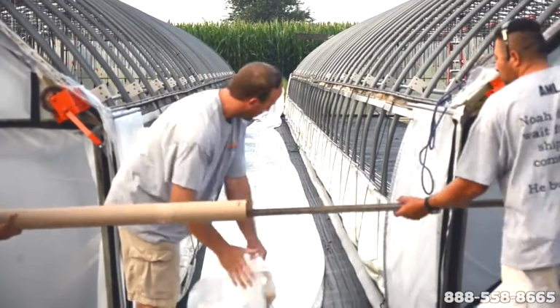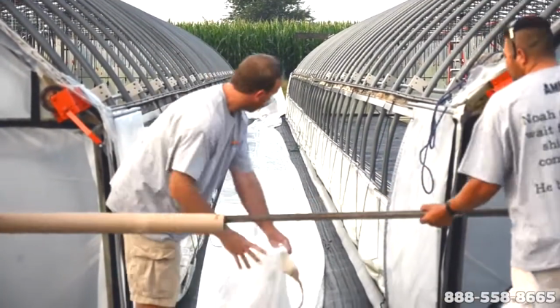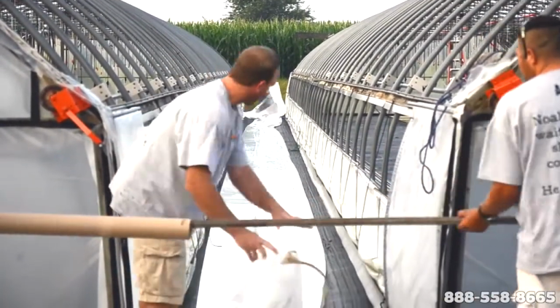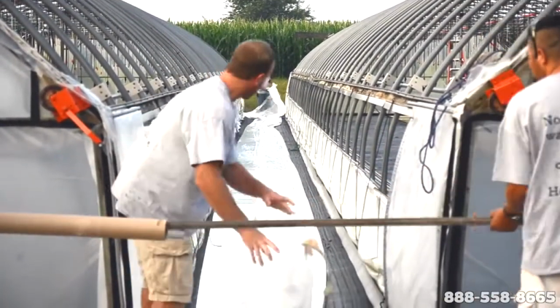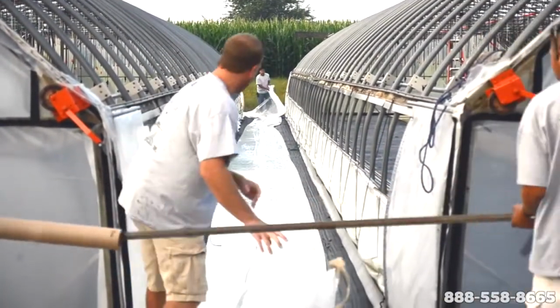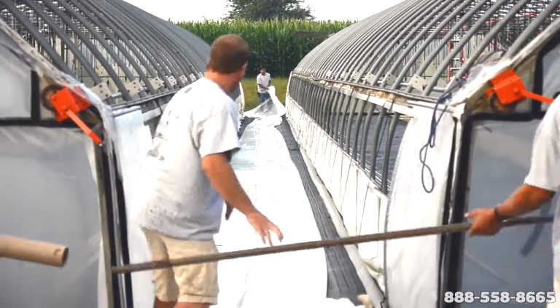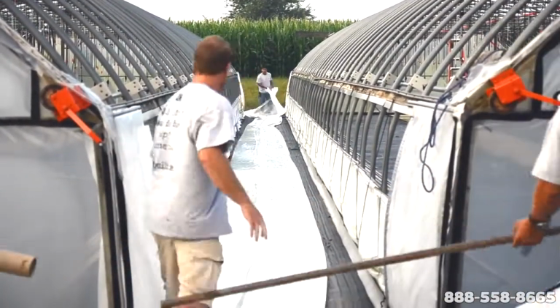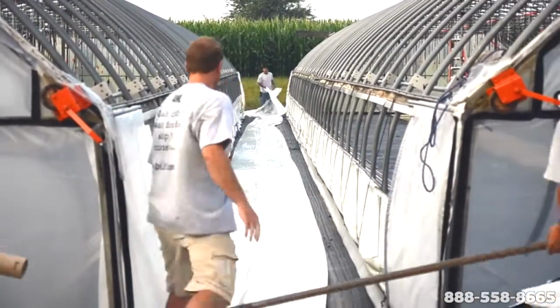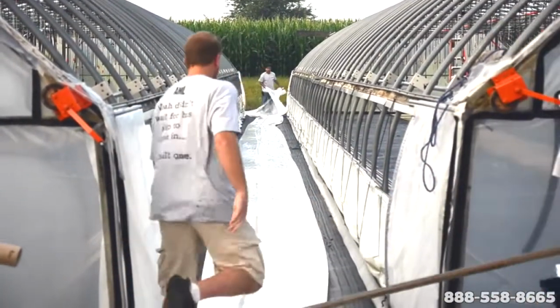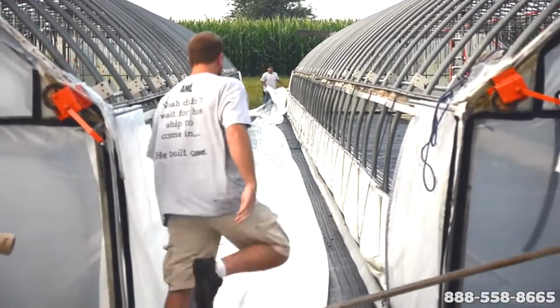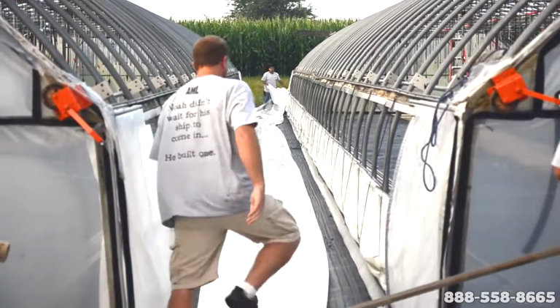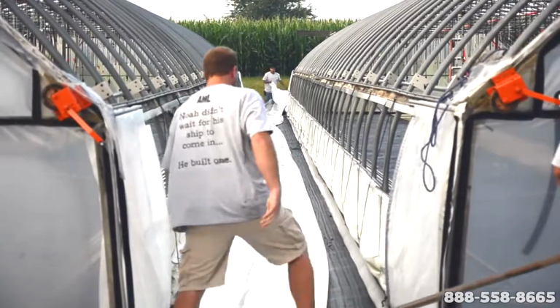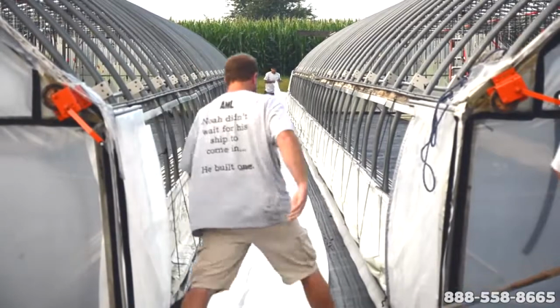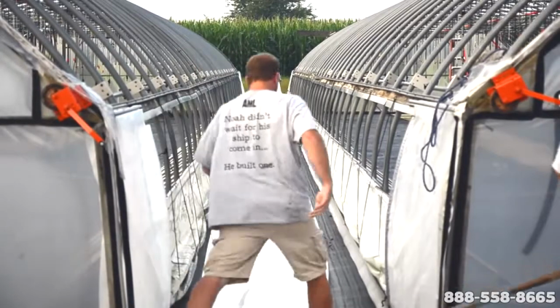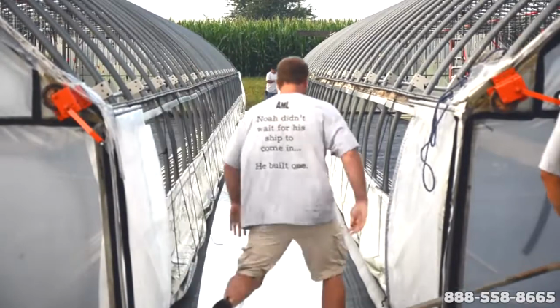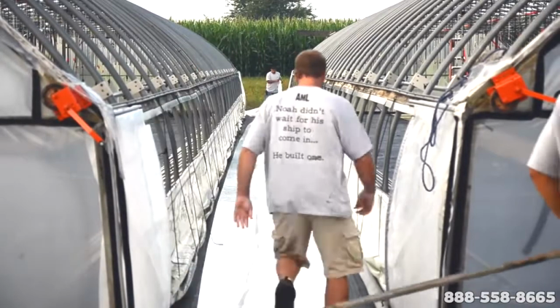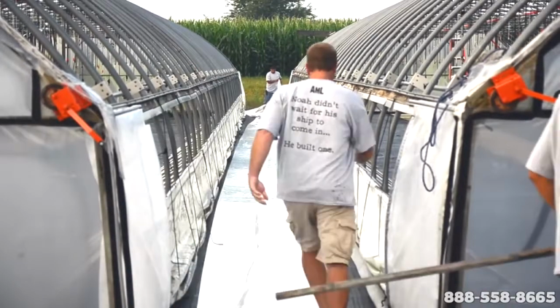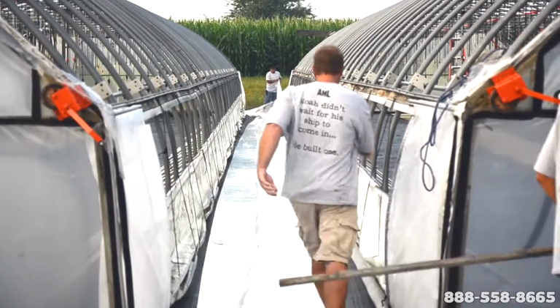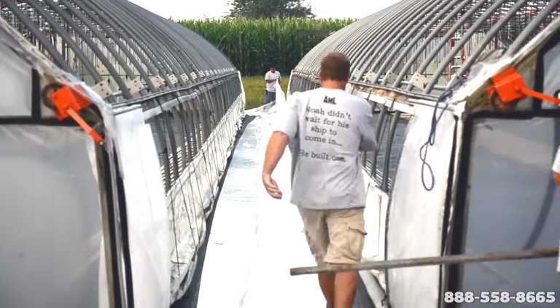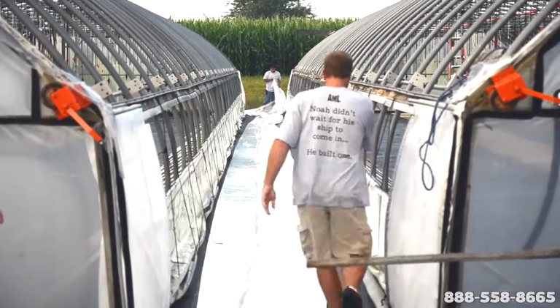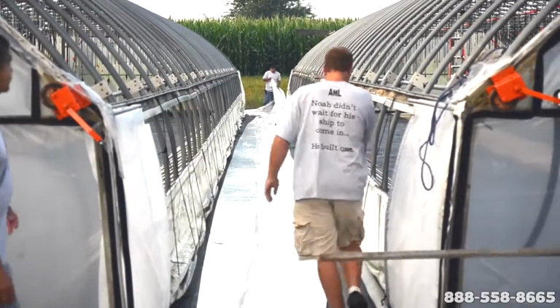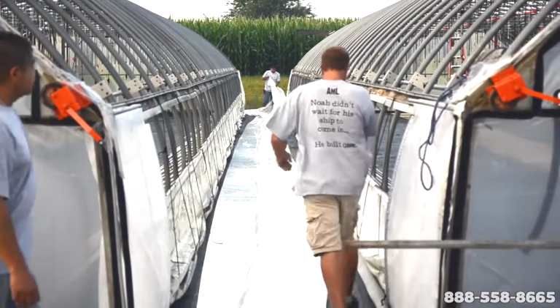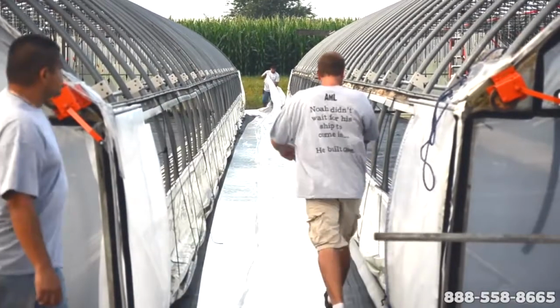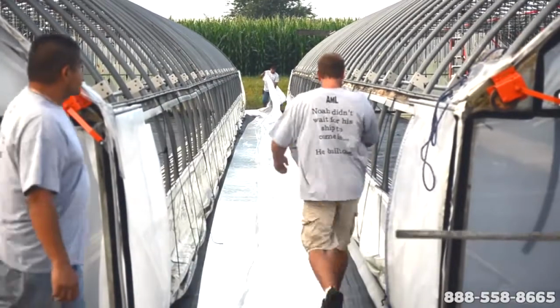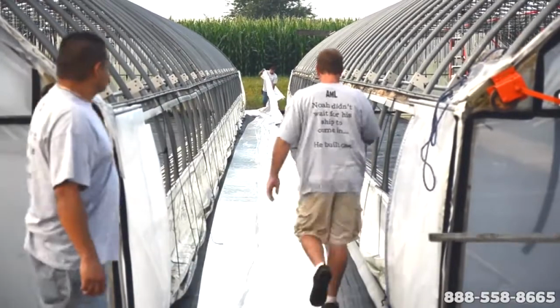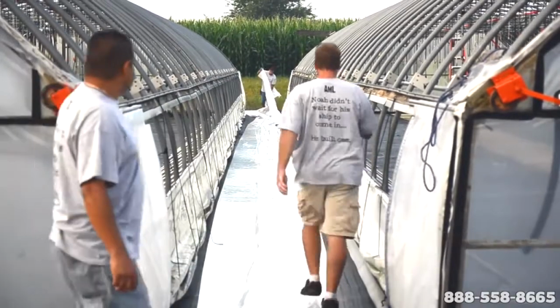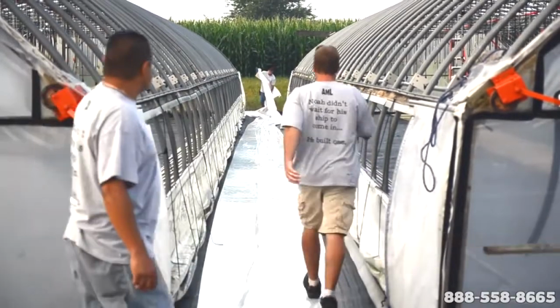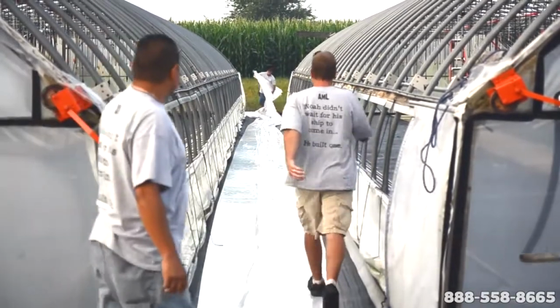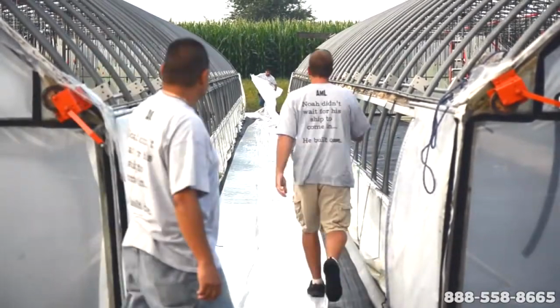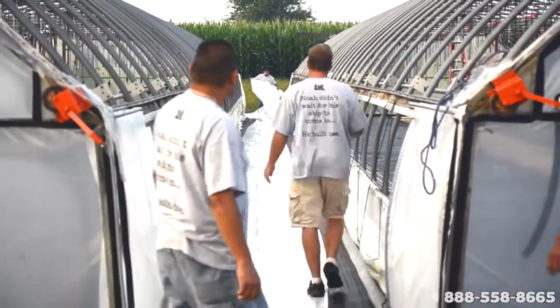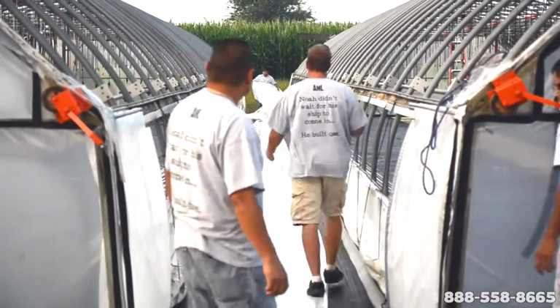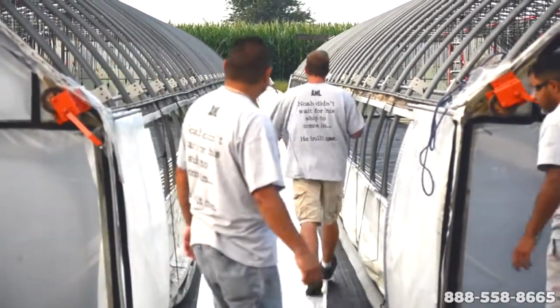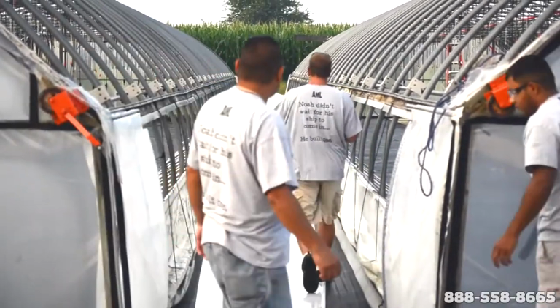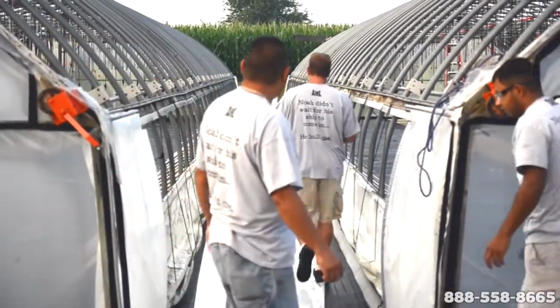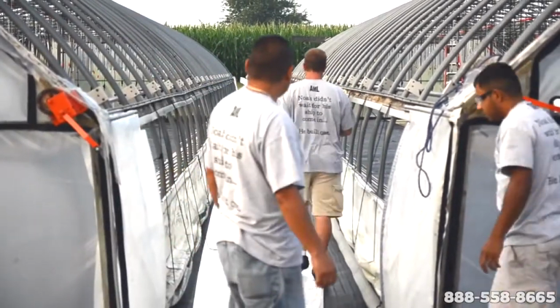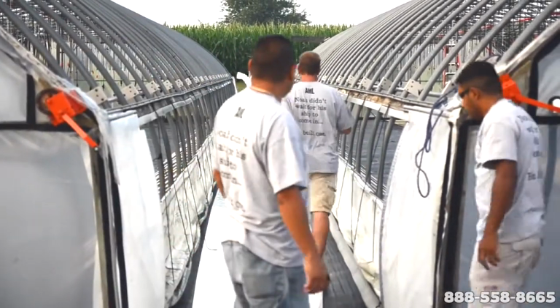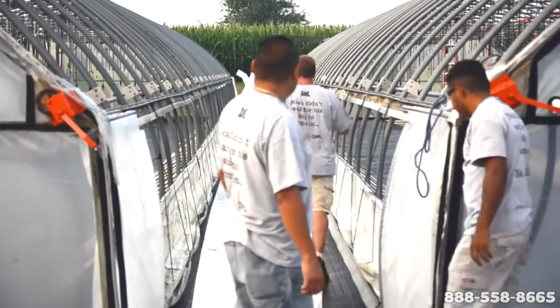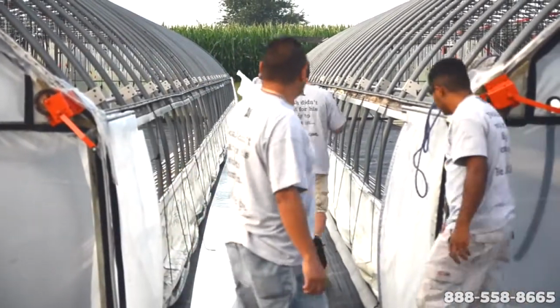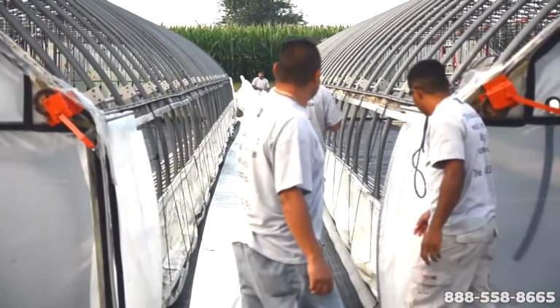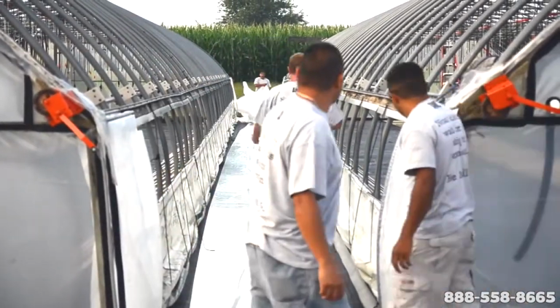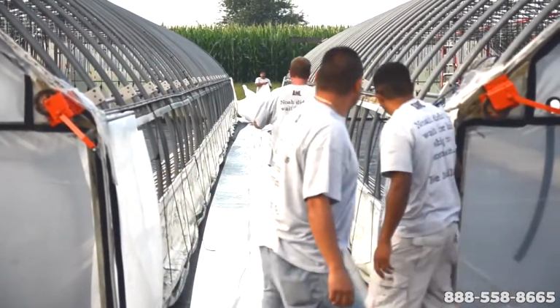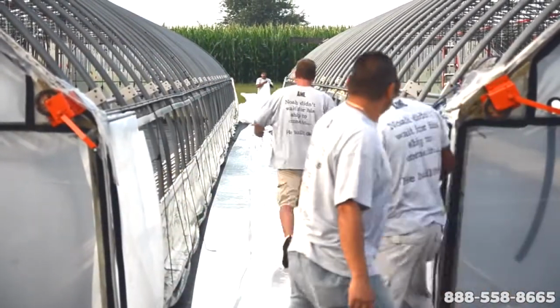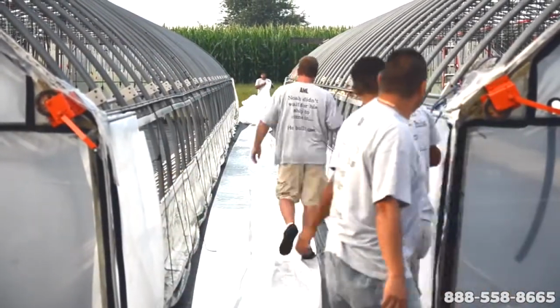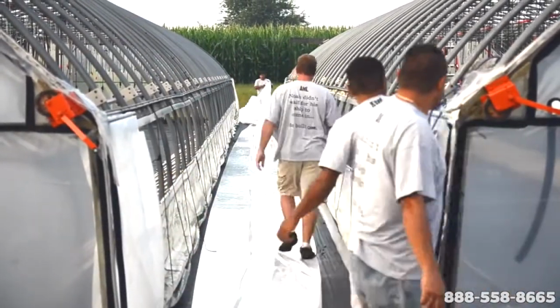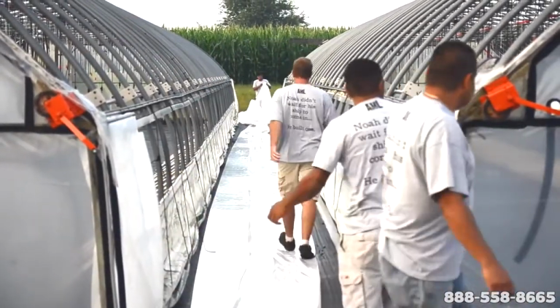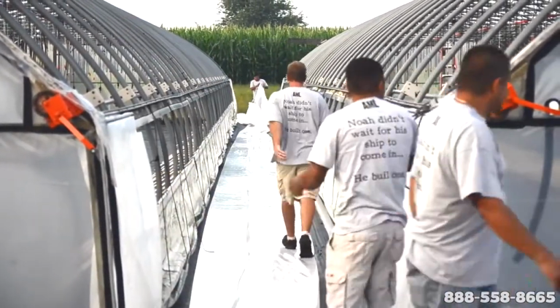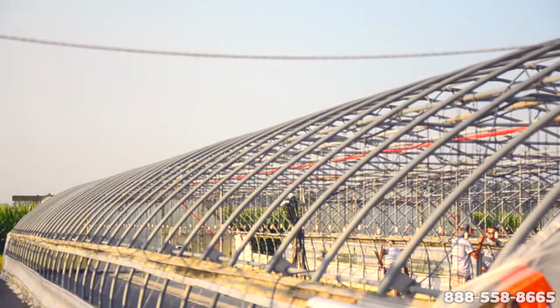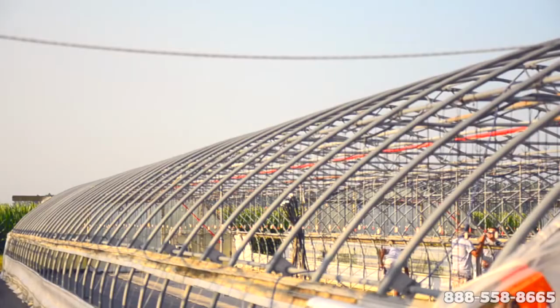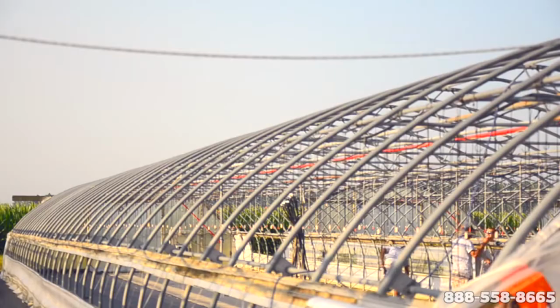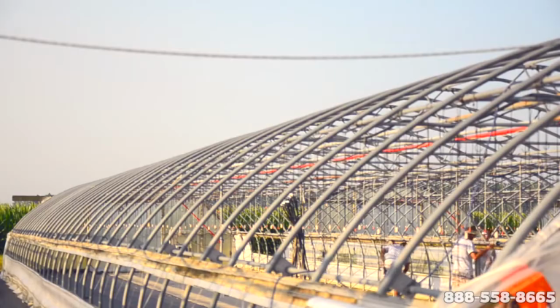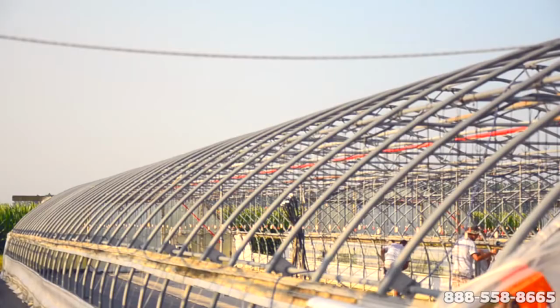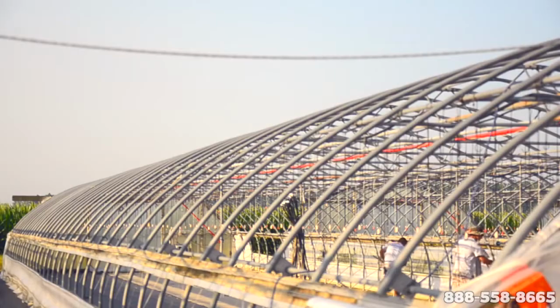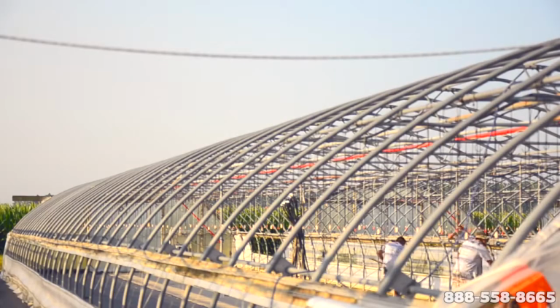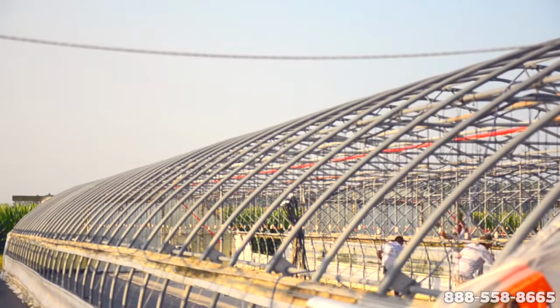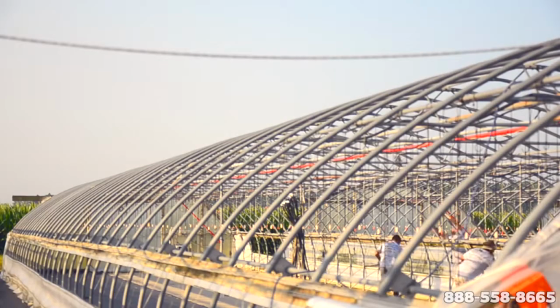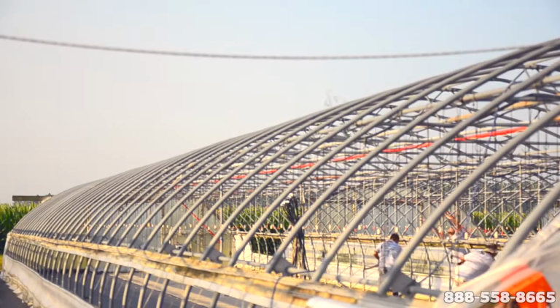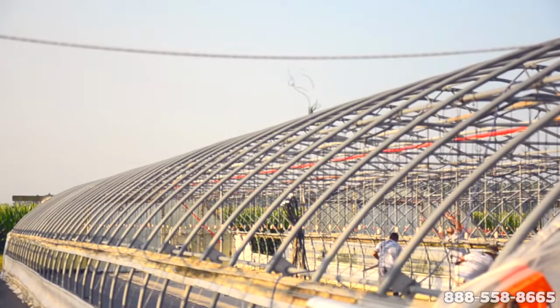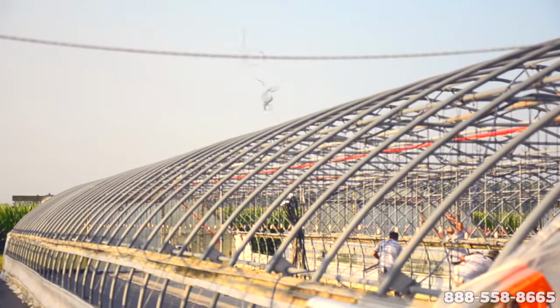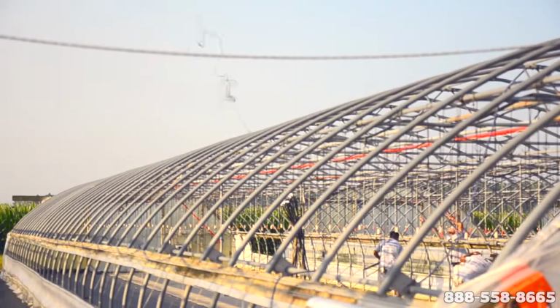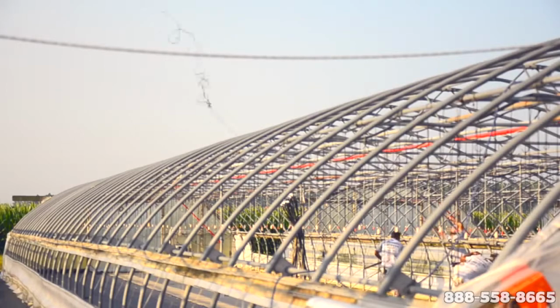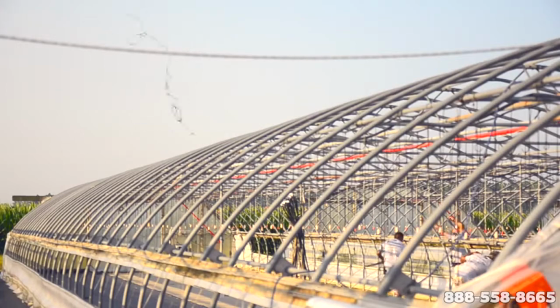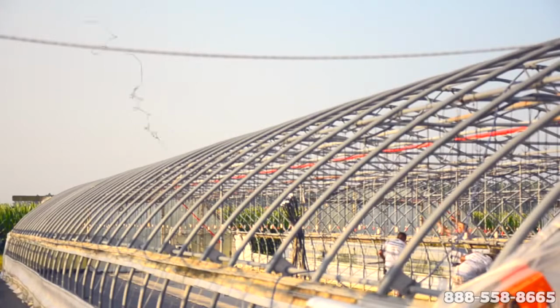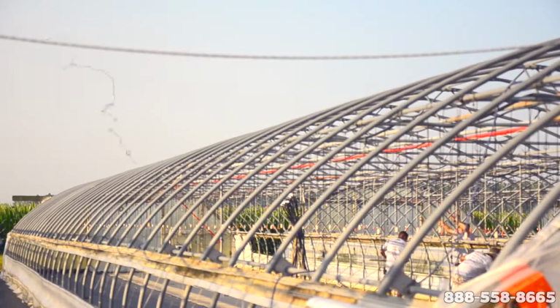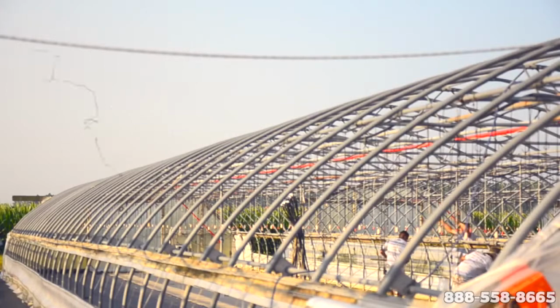Next, having thrown ropes over the hoop house, the guys are tying knots to three points on the poly sheet — one on each end and one in the middle.